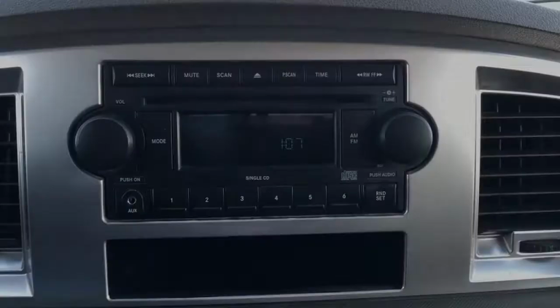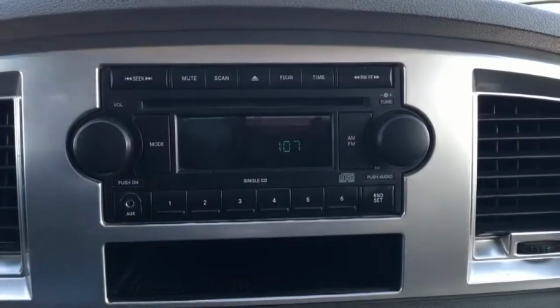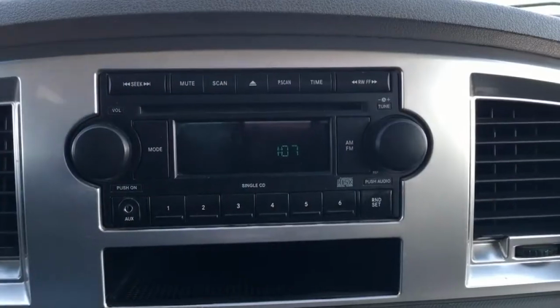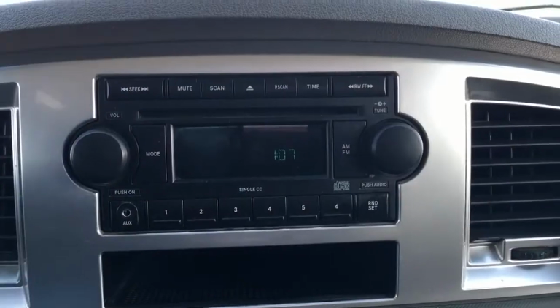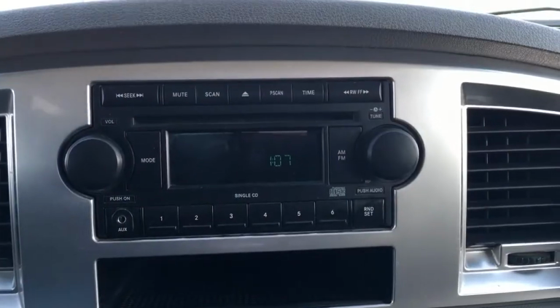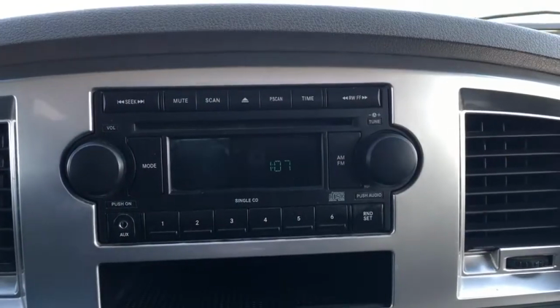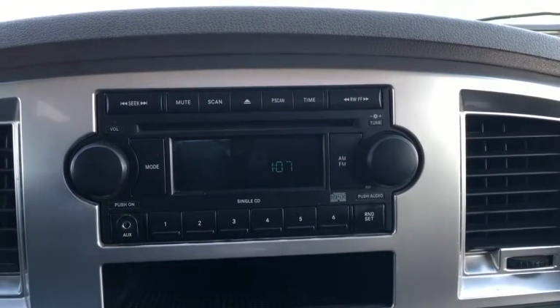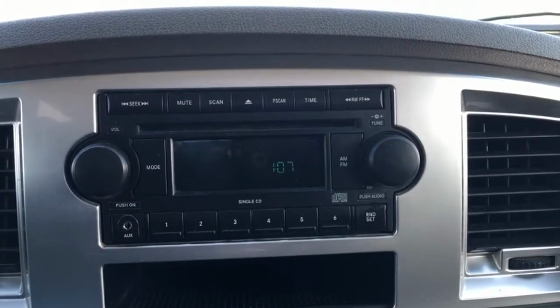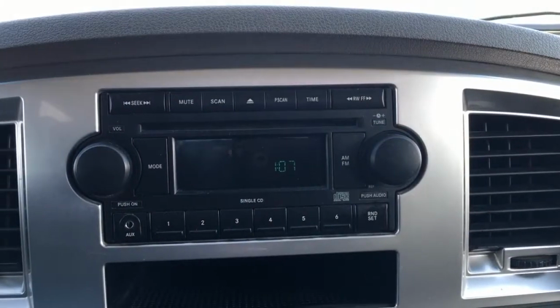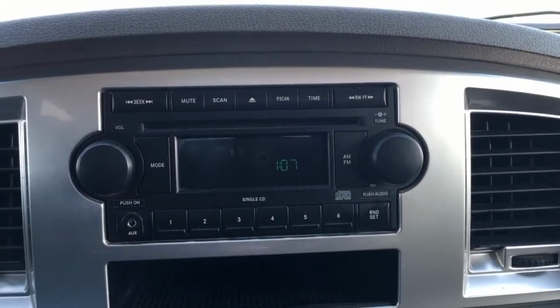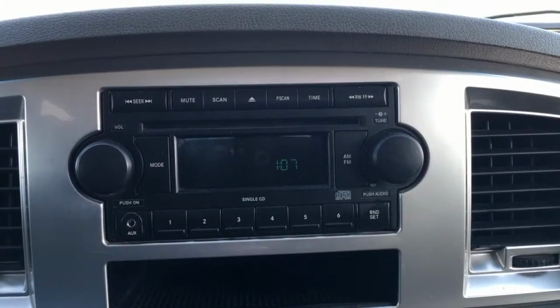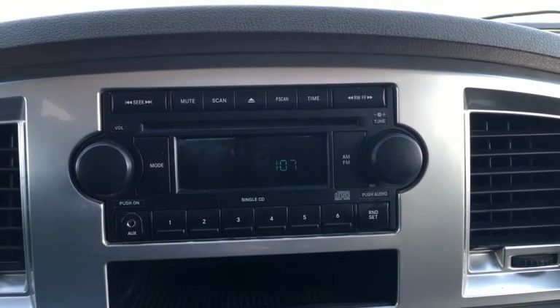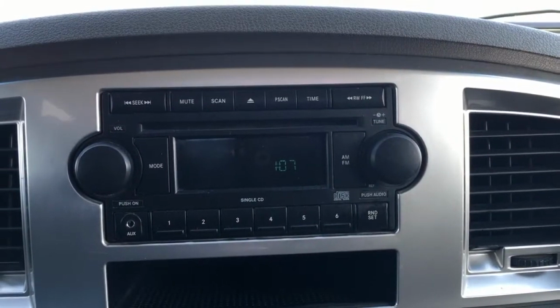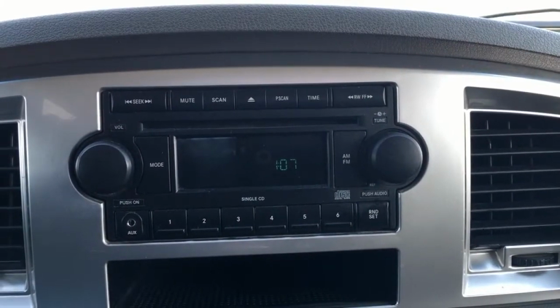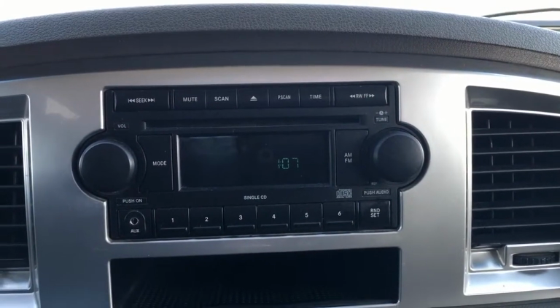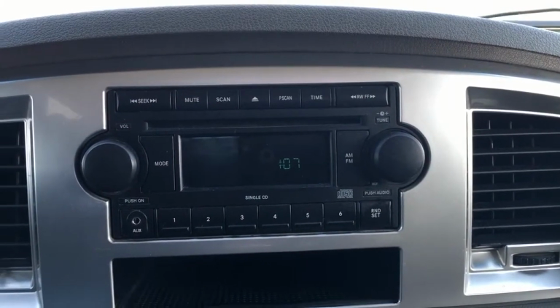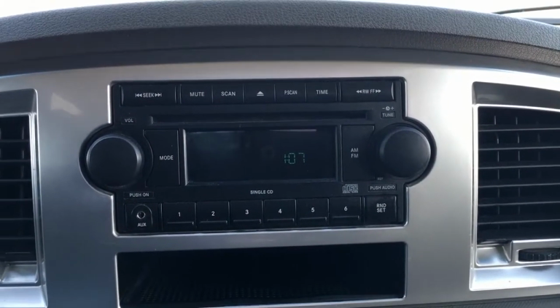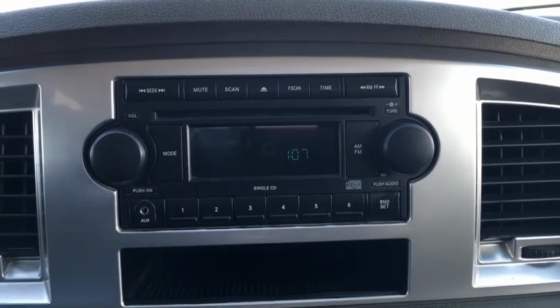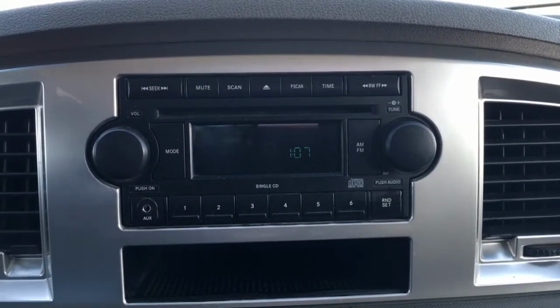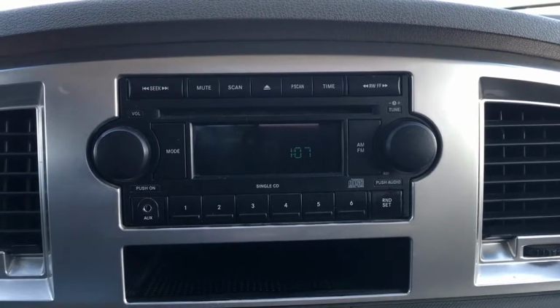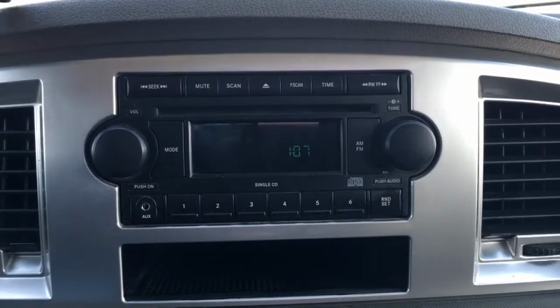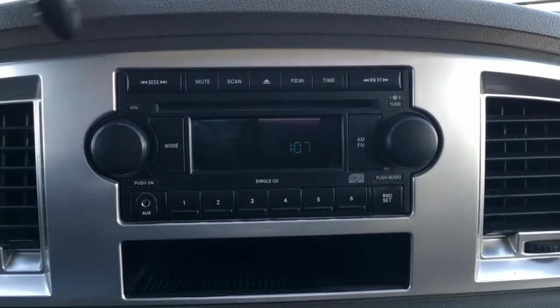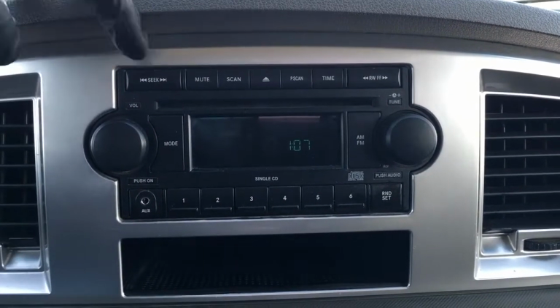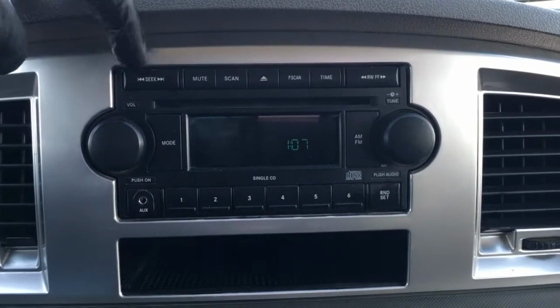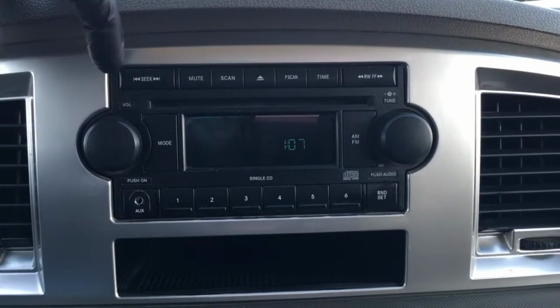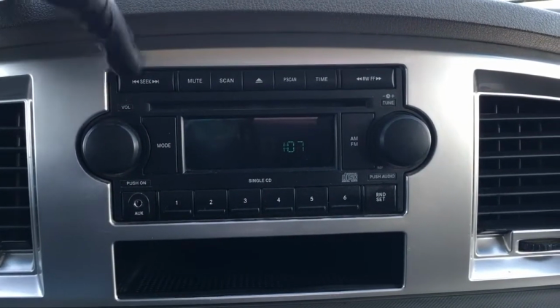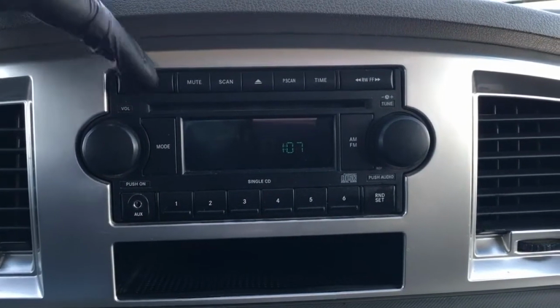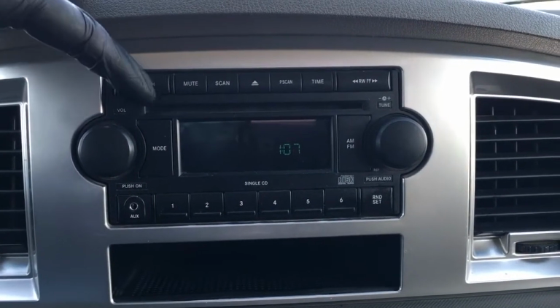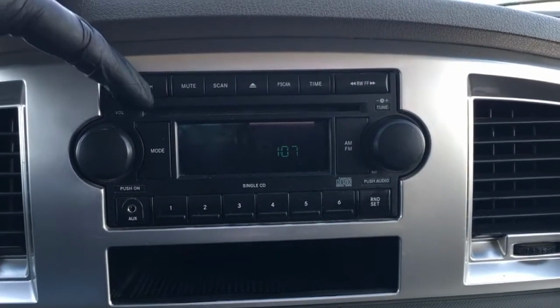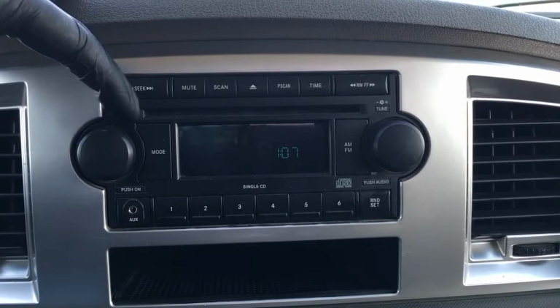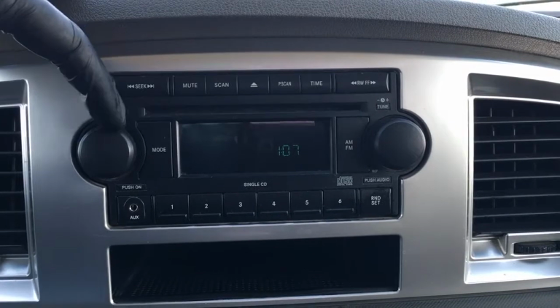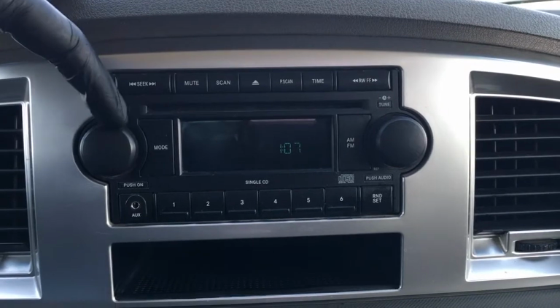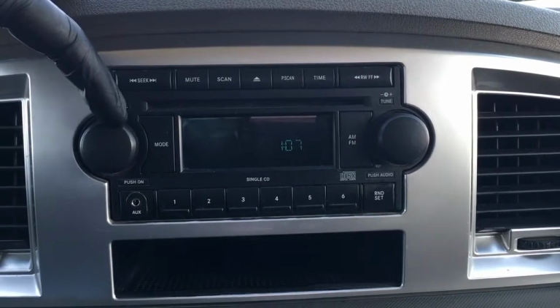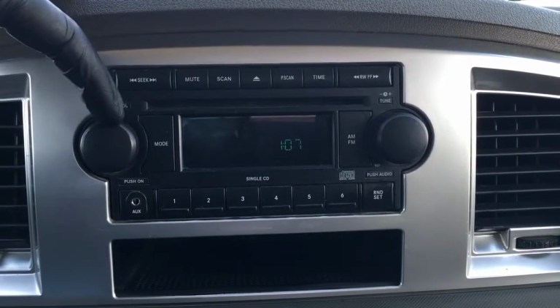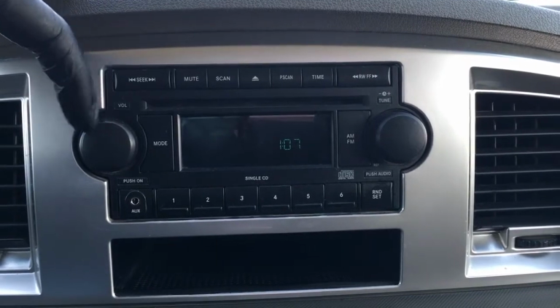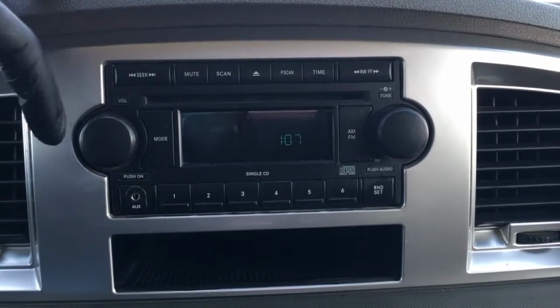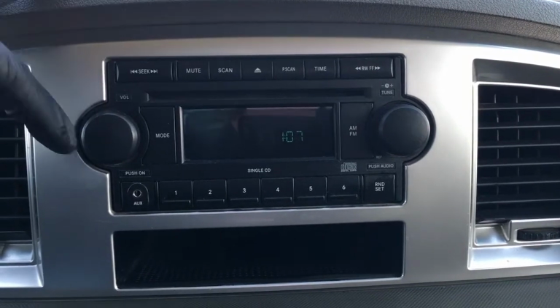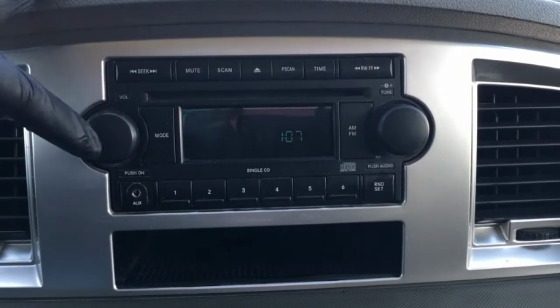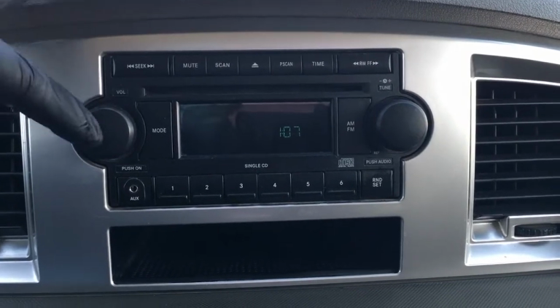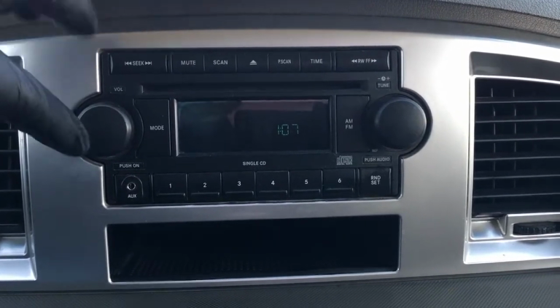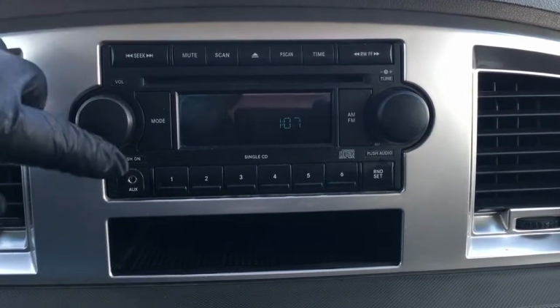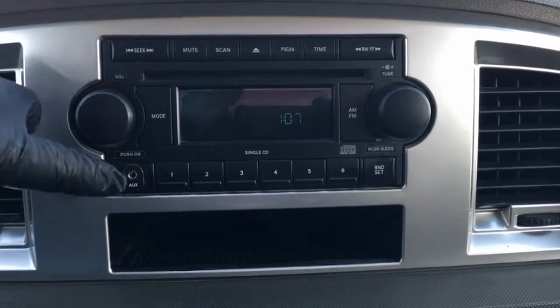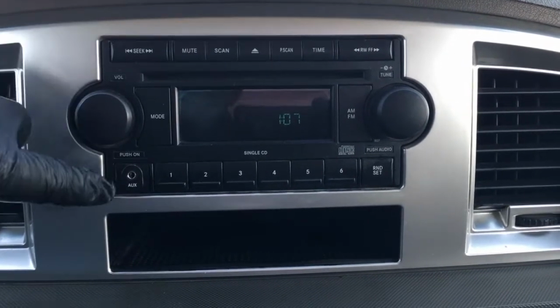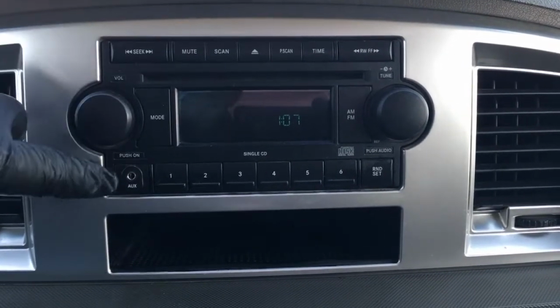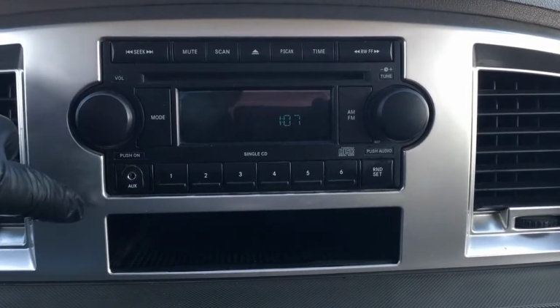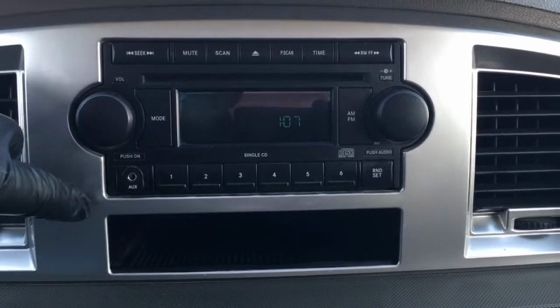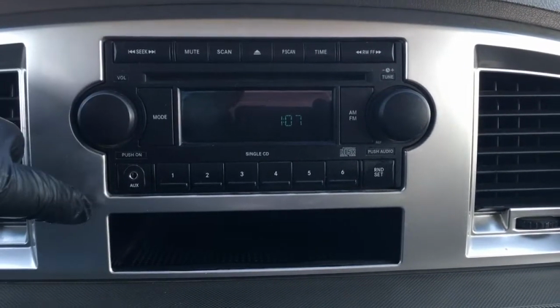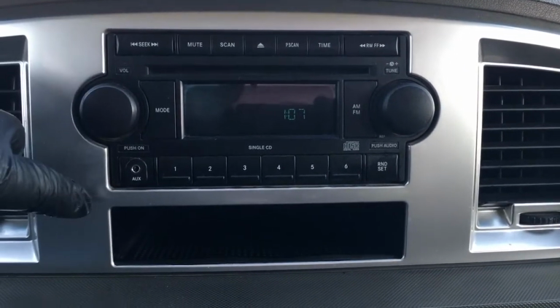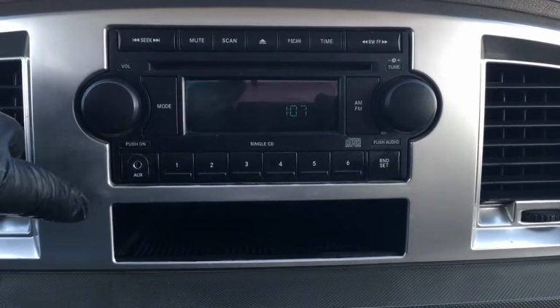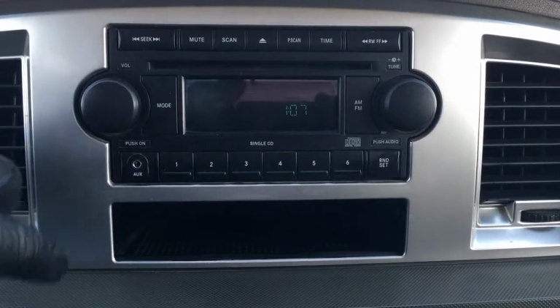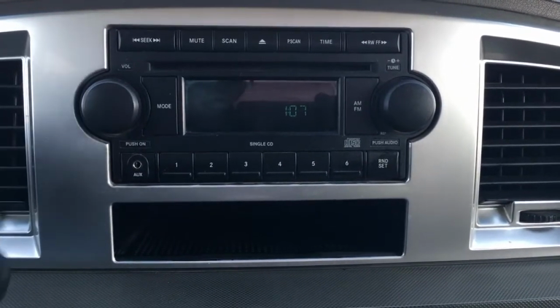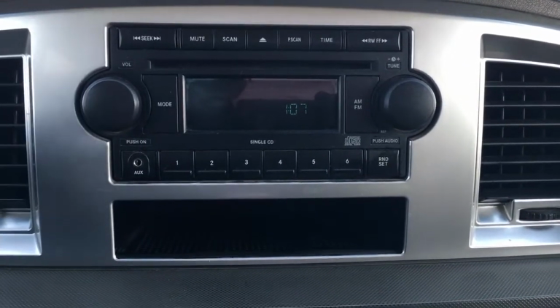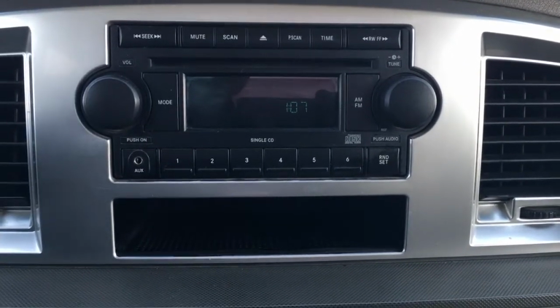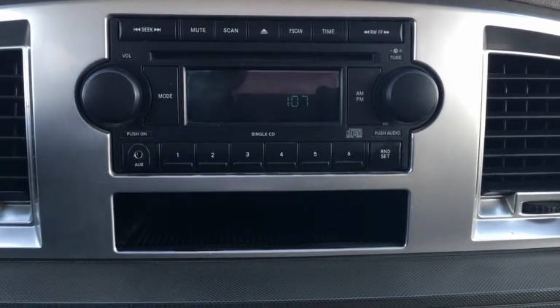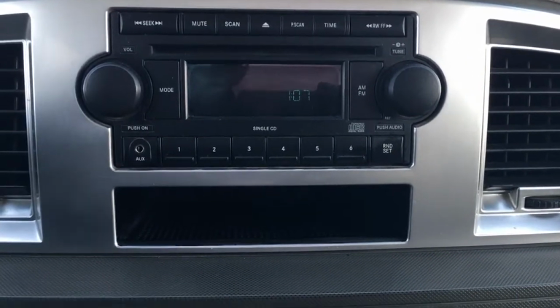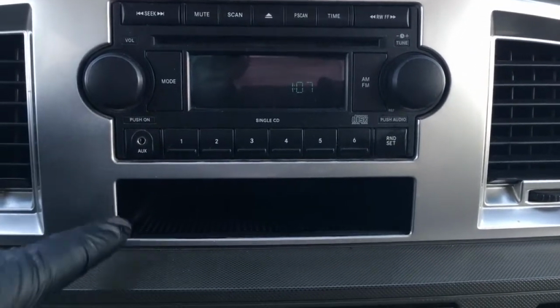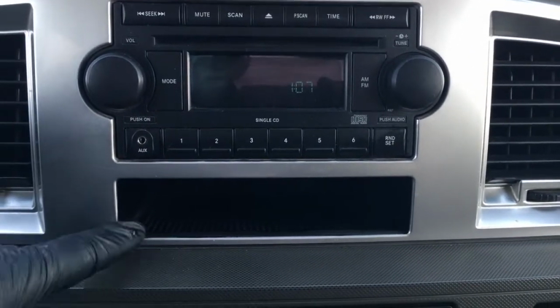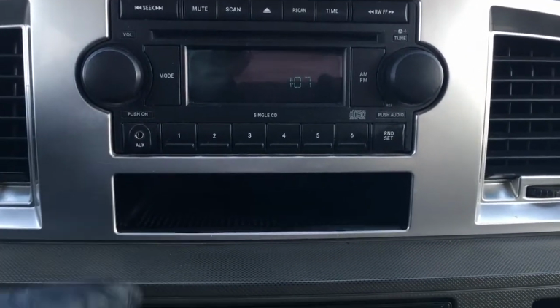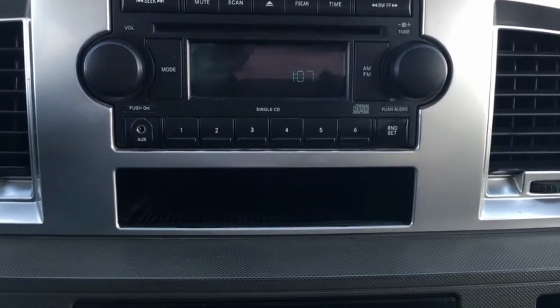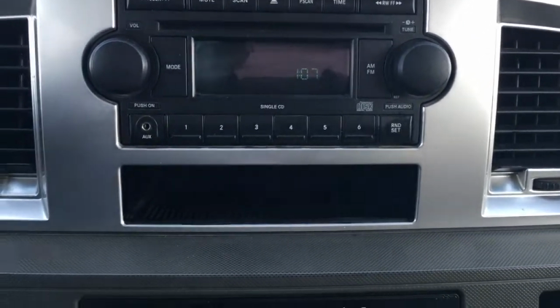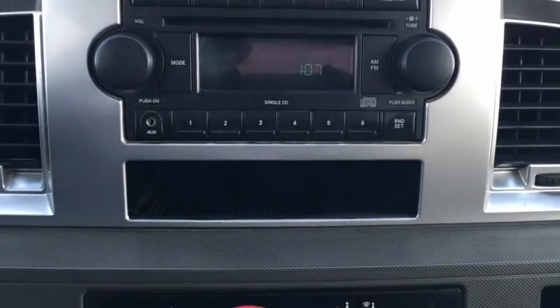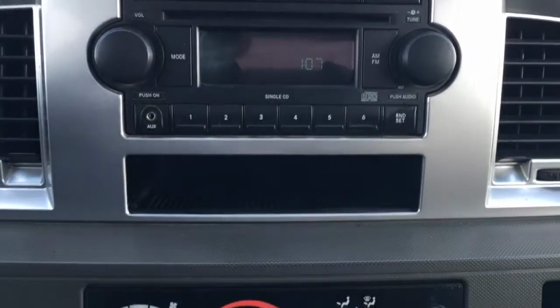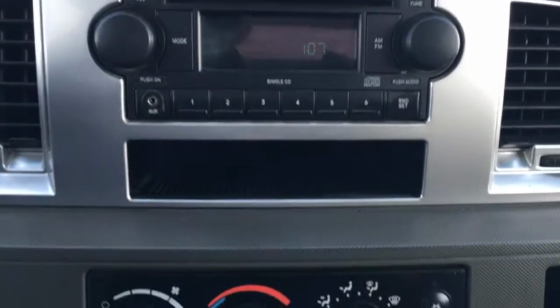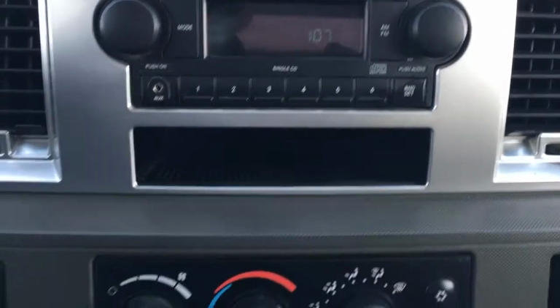In the center of your dash, you have your radio. It does have a CD player, presets, auxiliary input jack, and a little bit of storage.